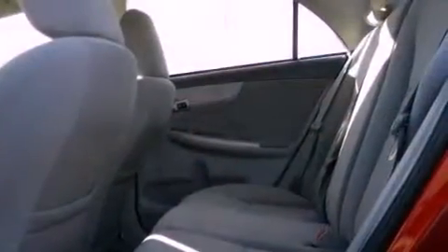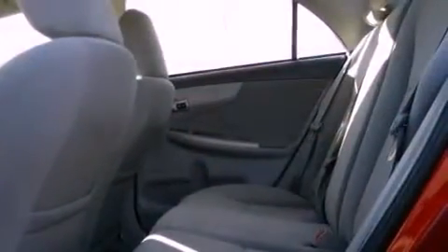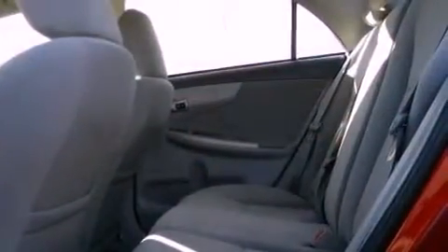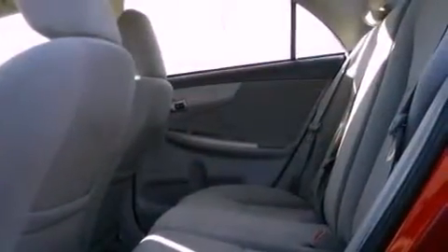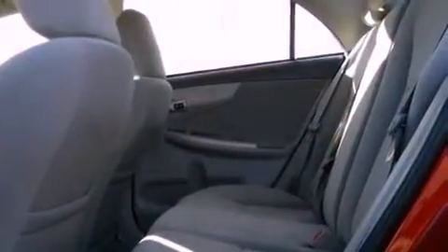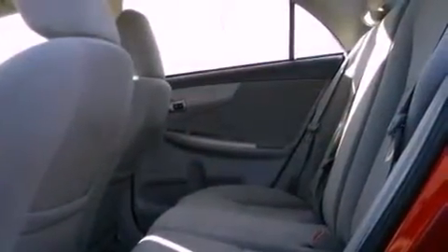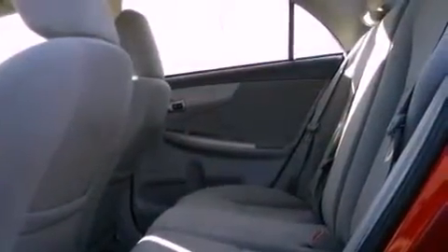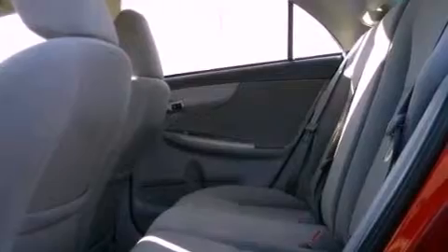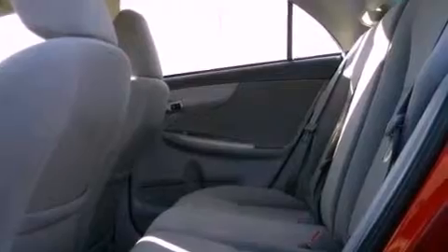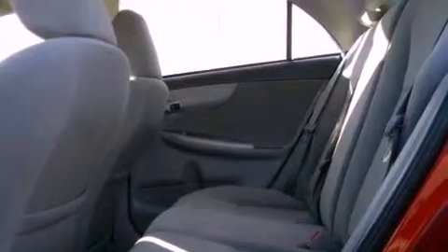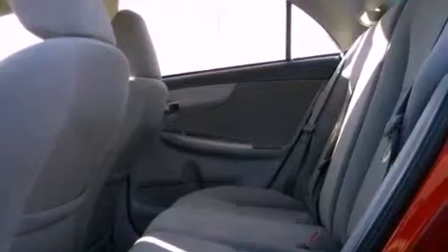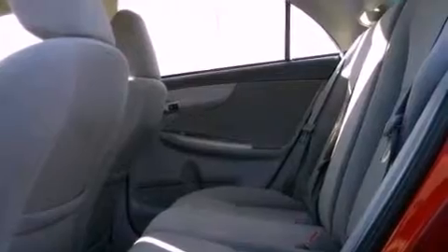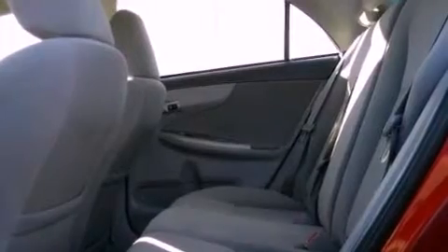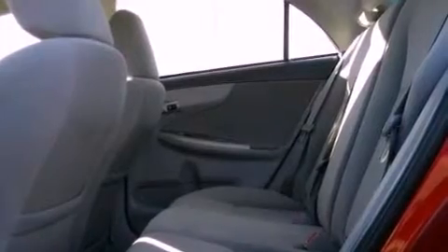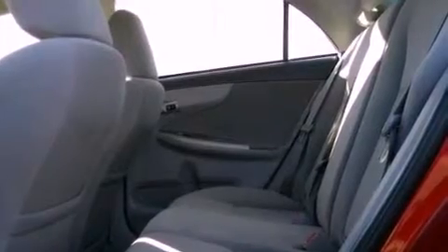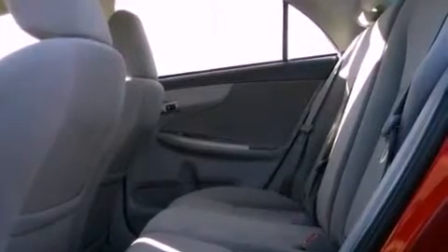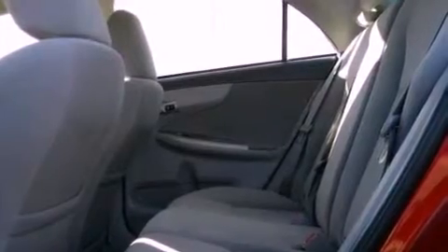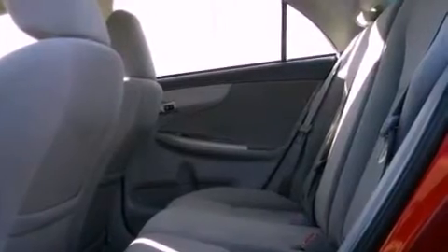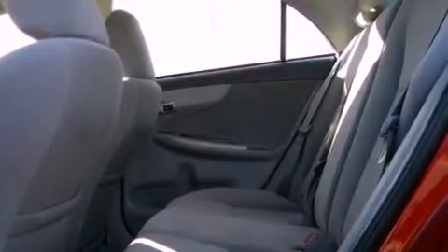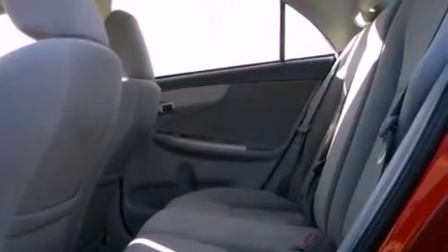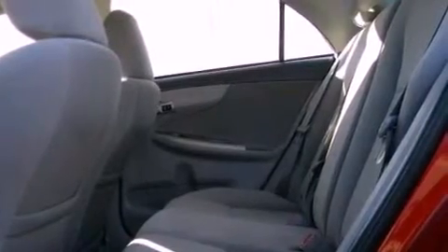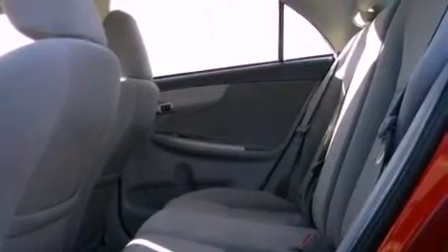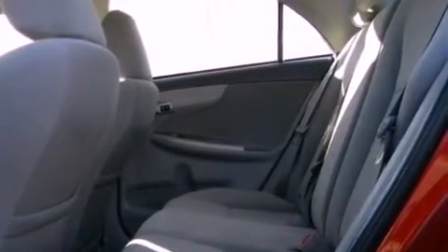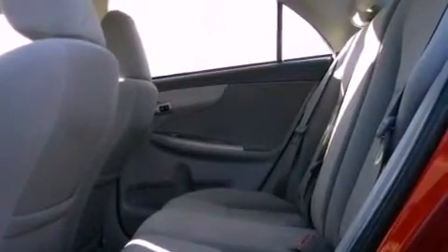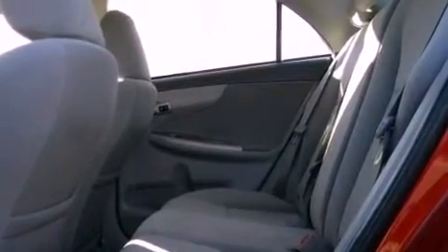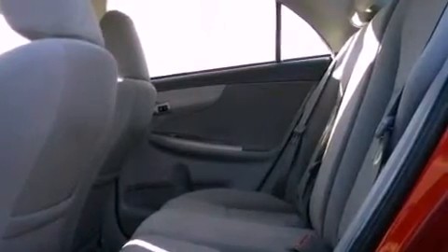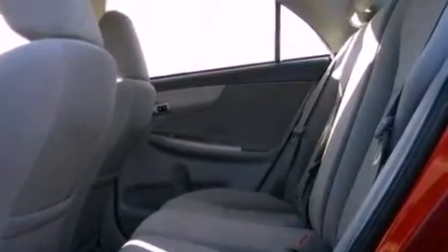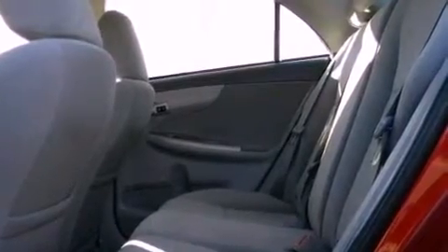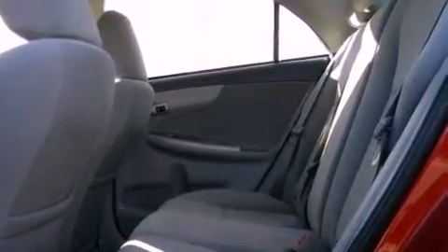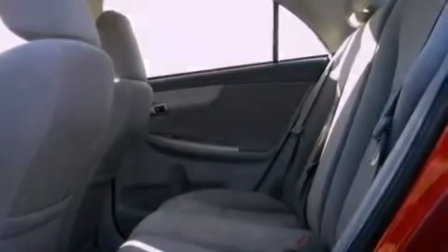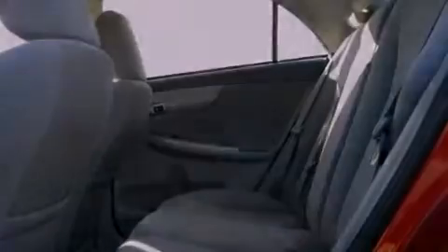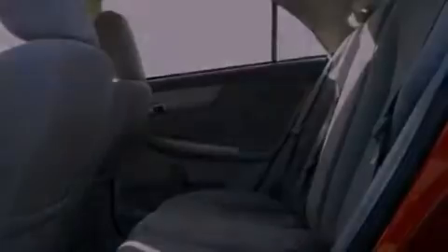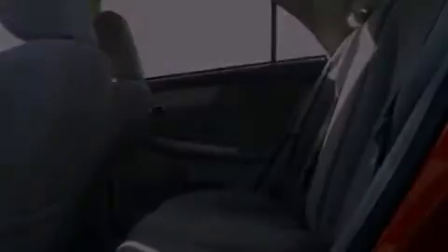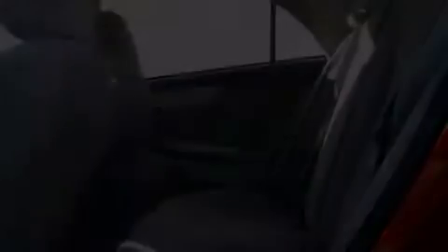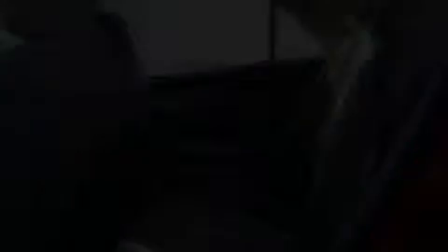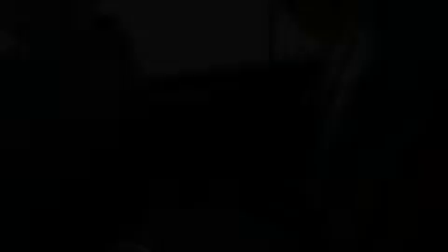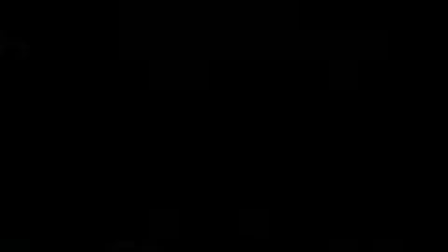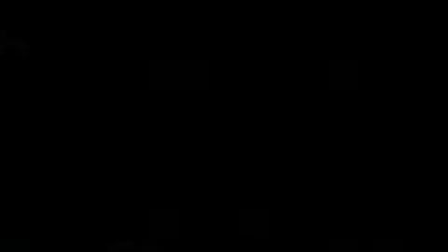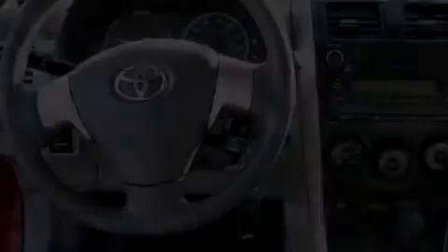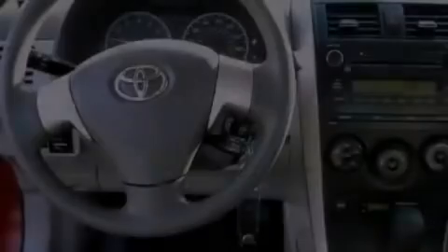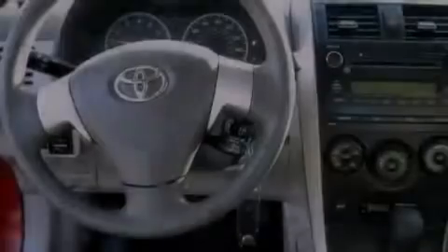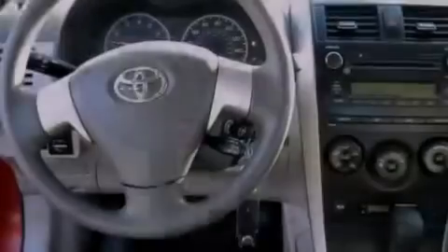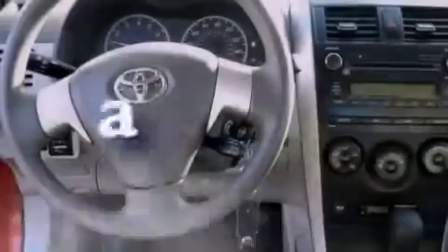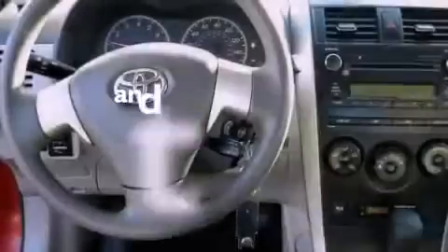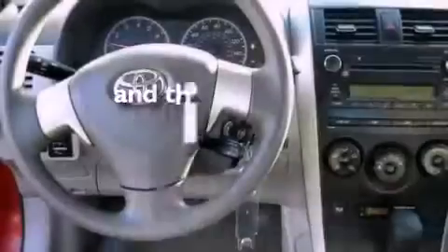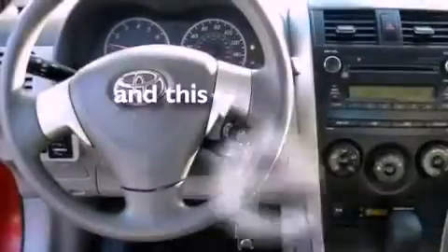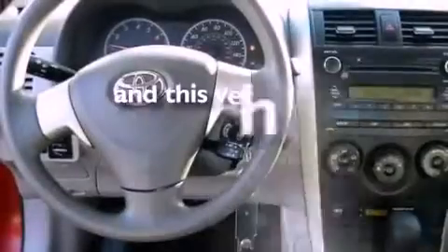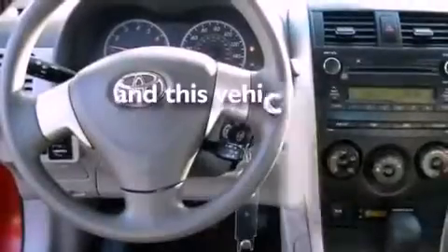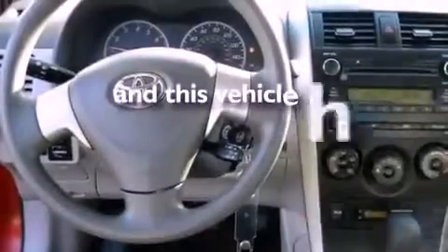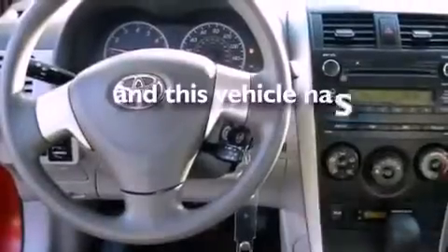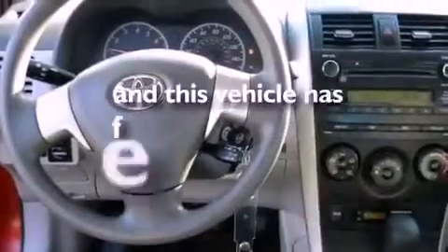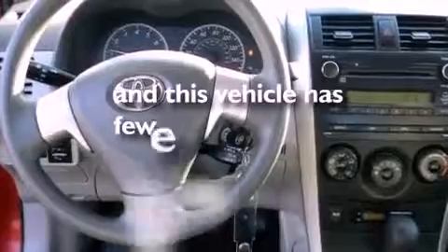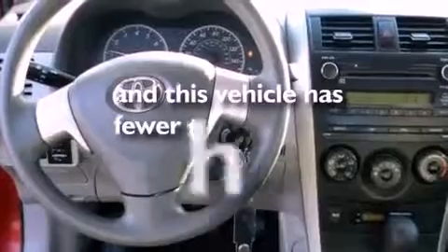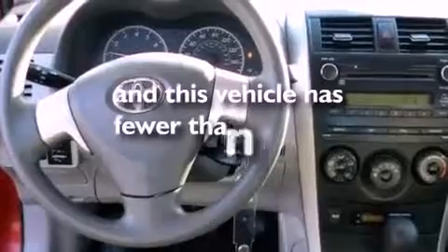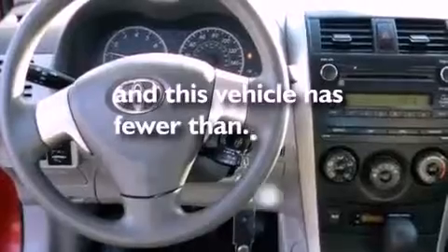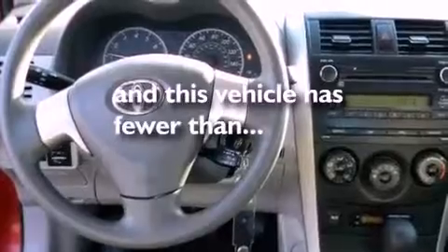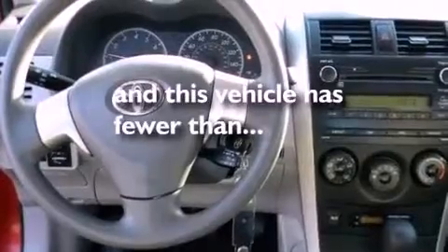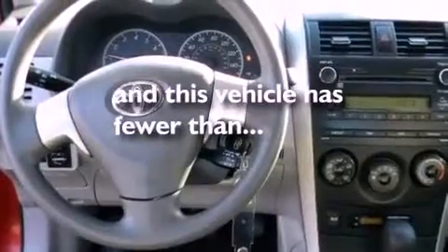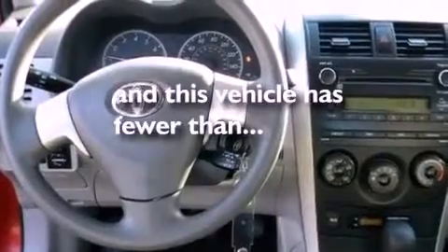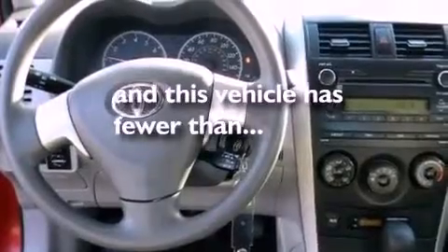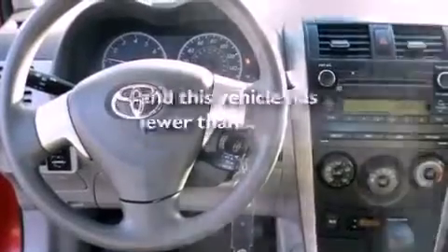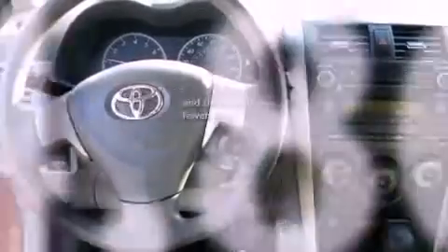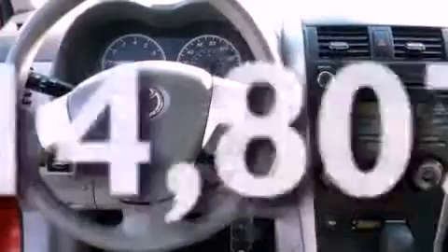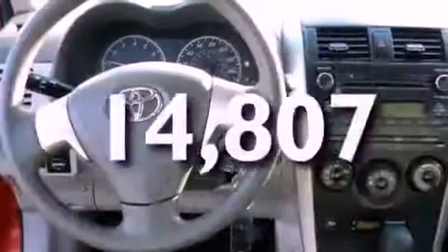A security system, traction control, an anti-lock braking system, and this vehicle has less than 15,000 miles.